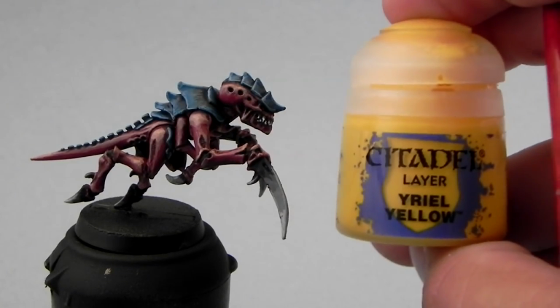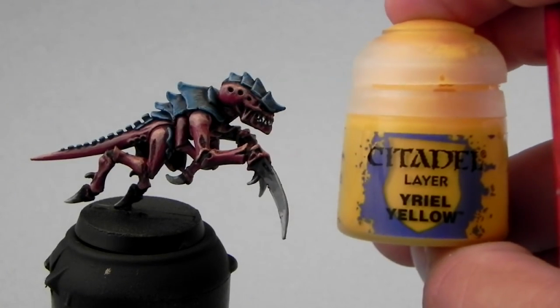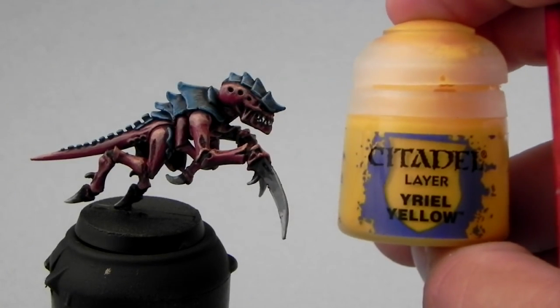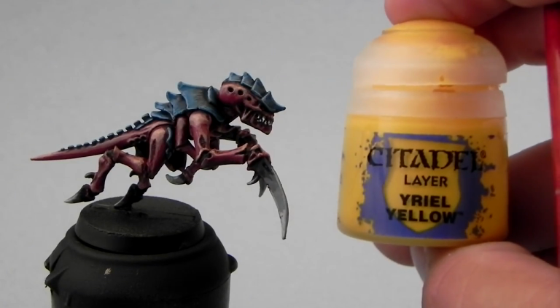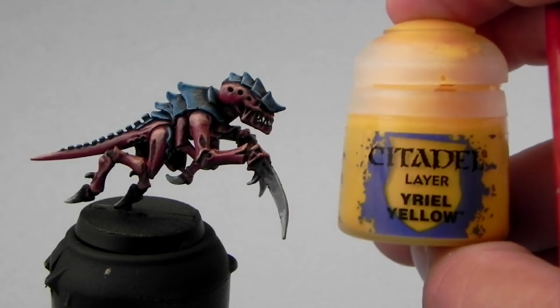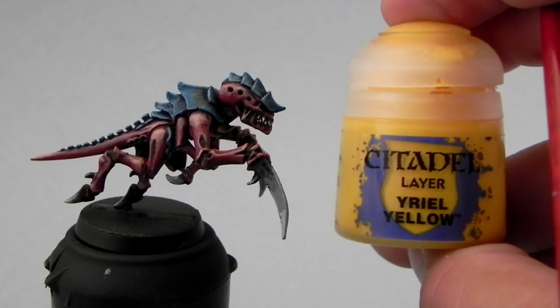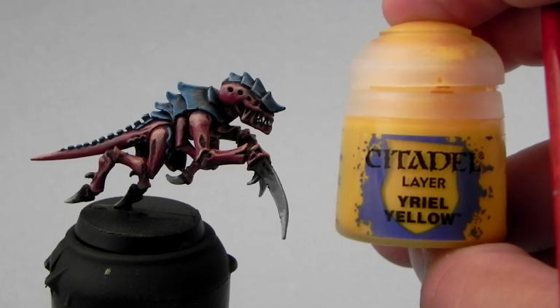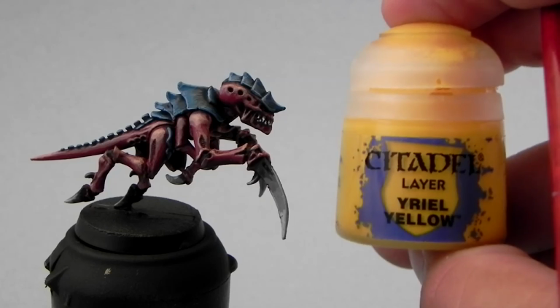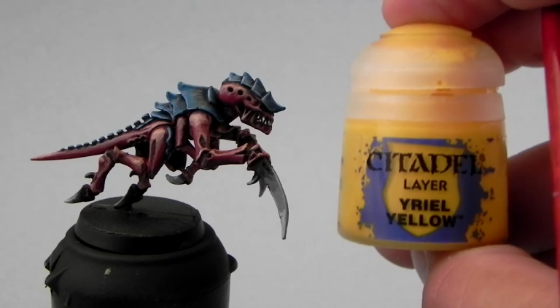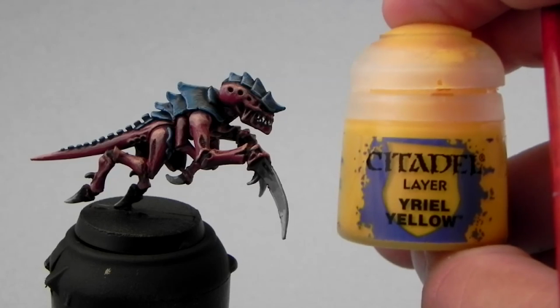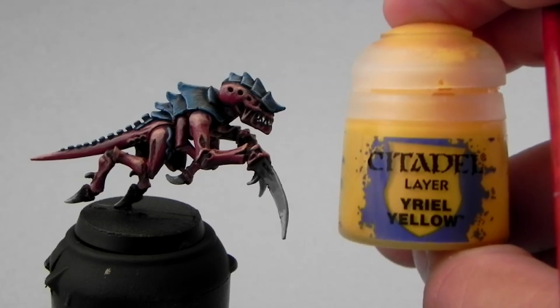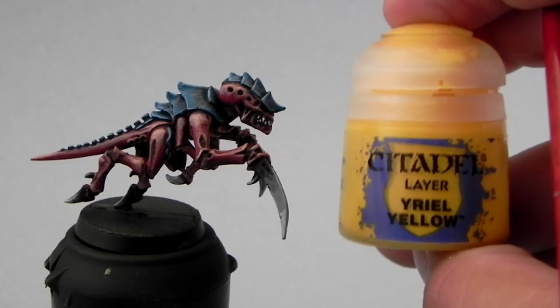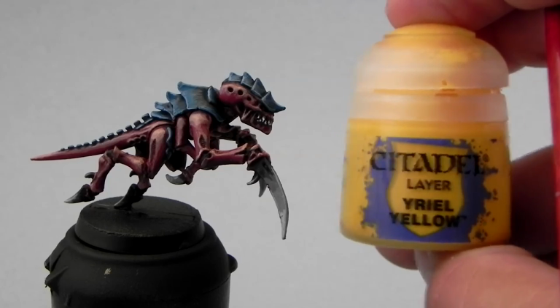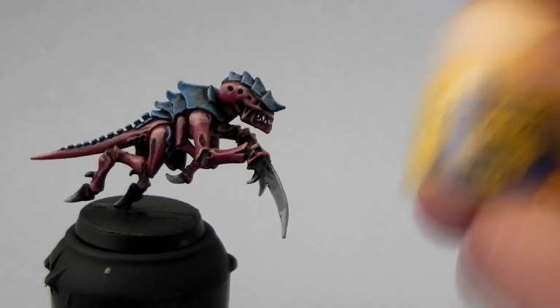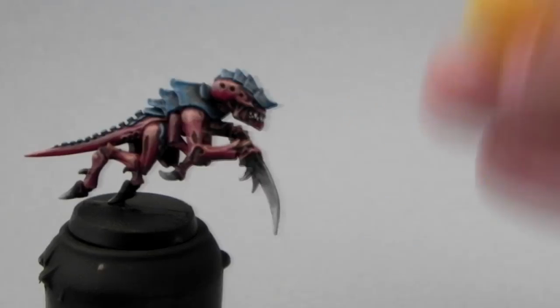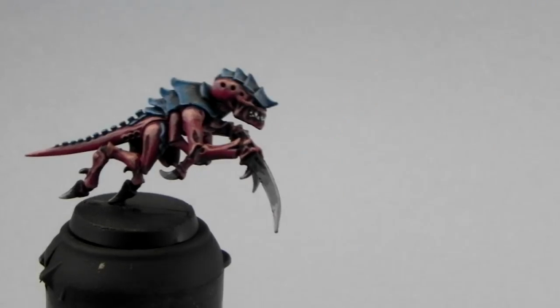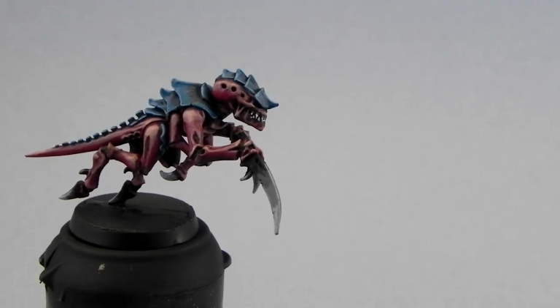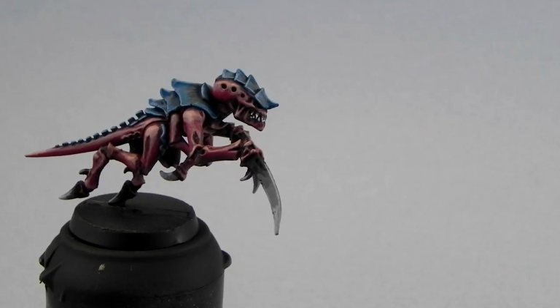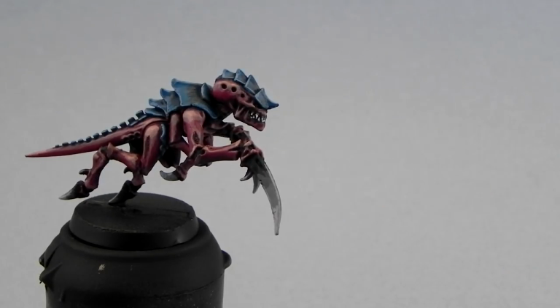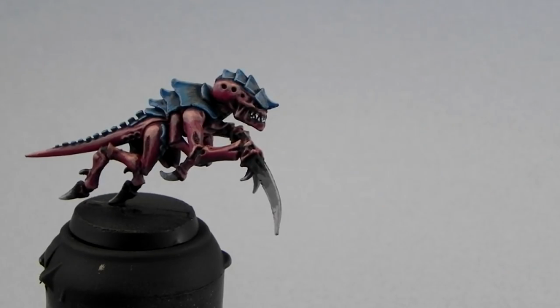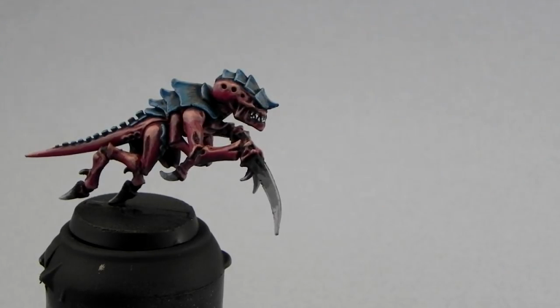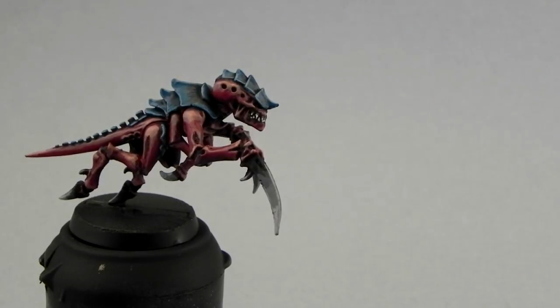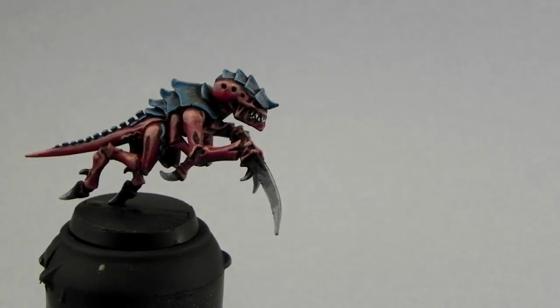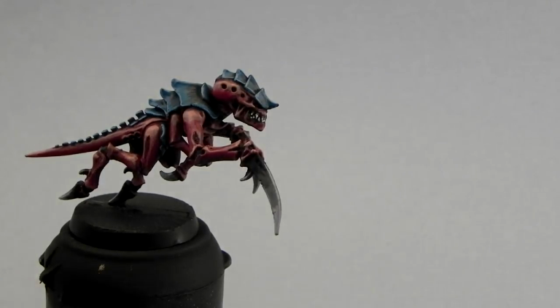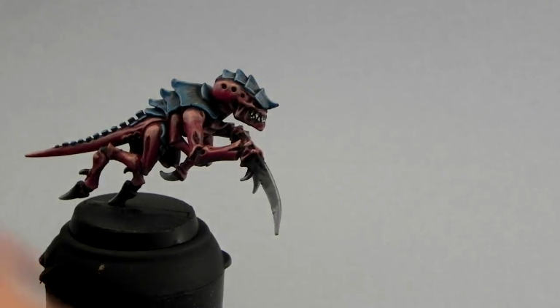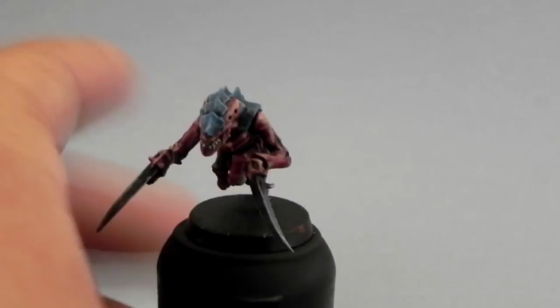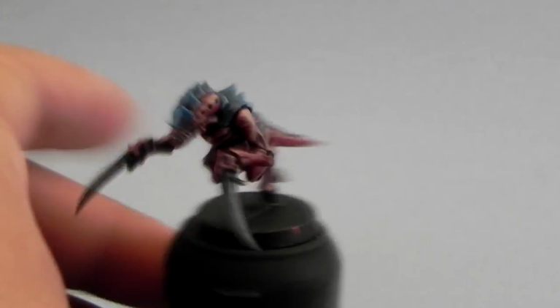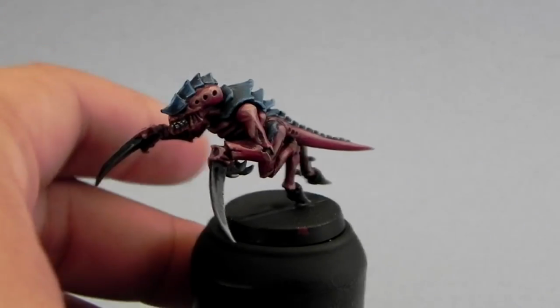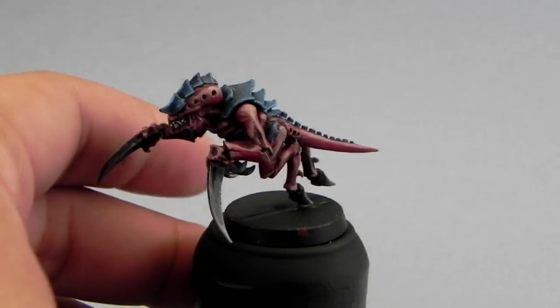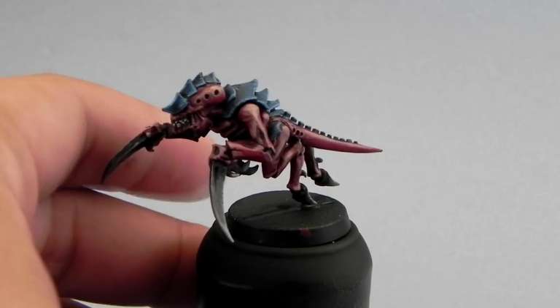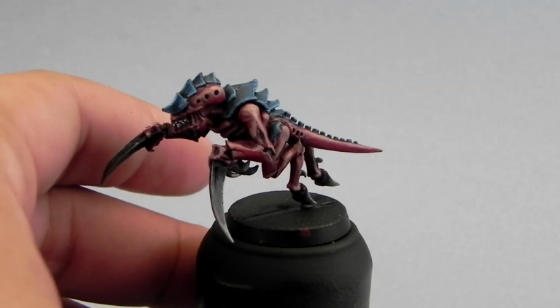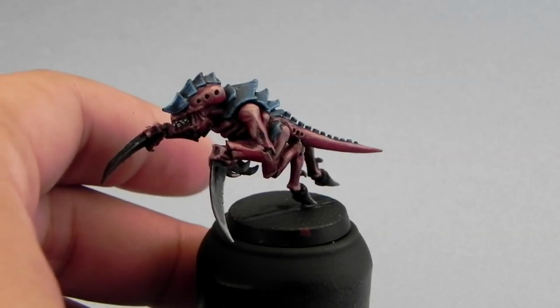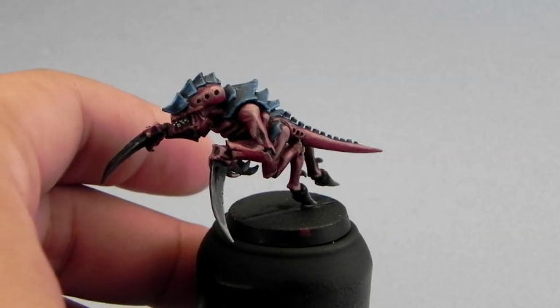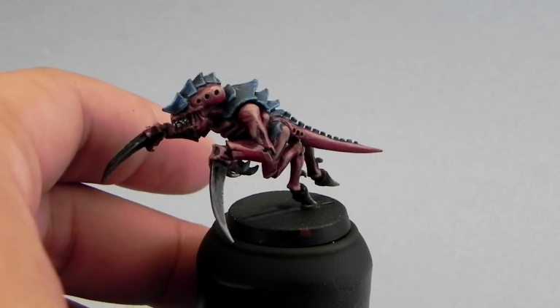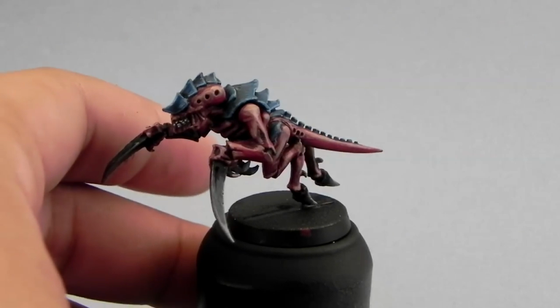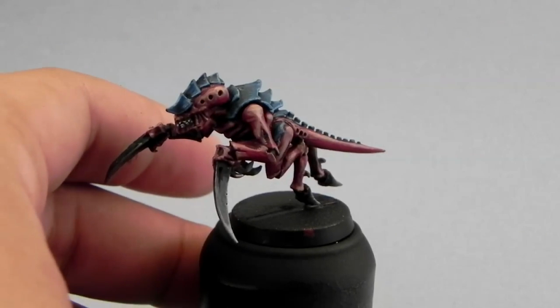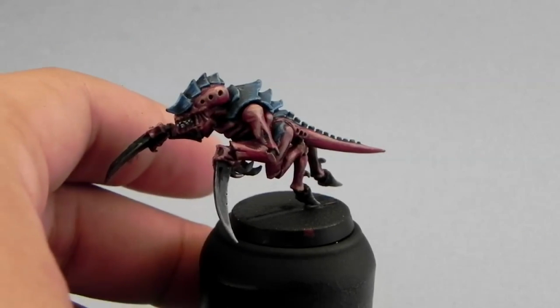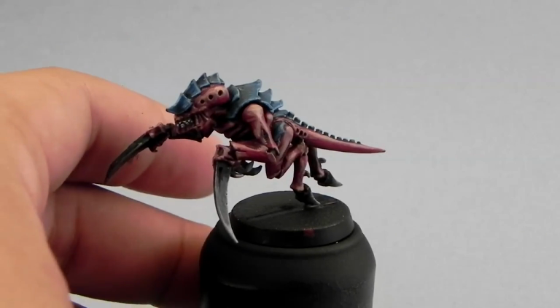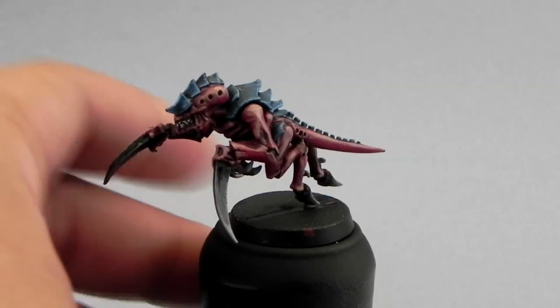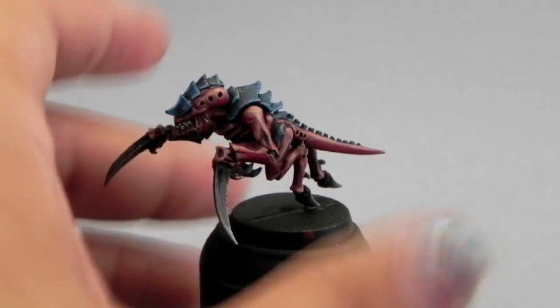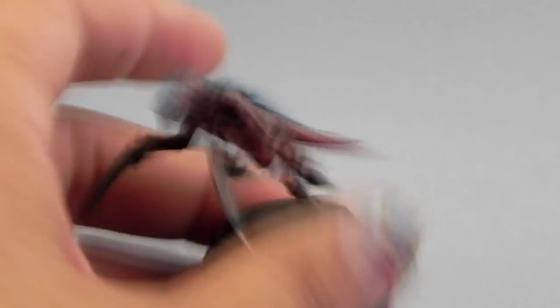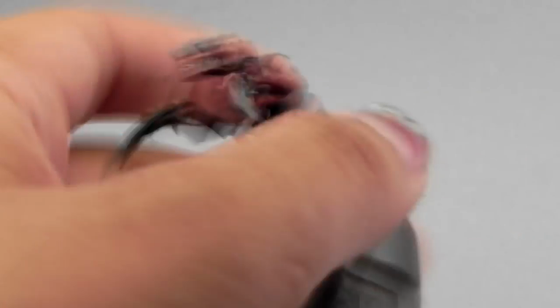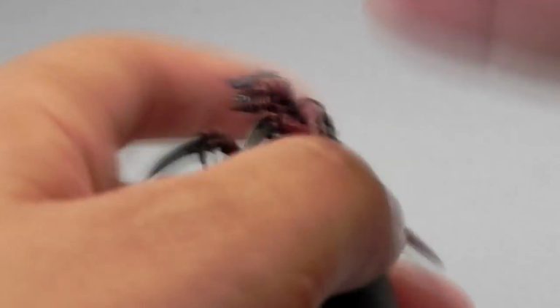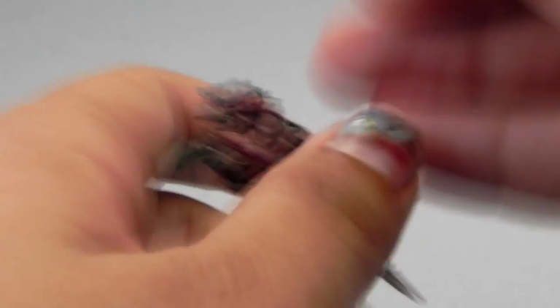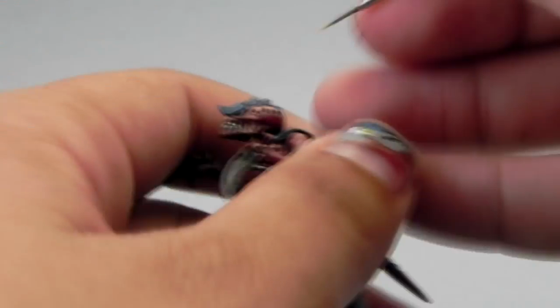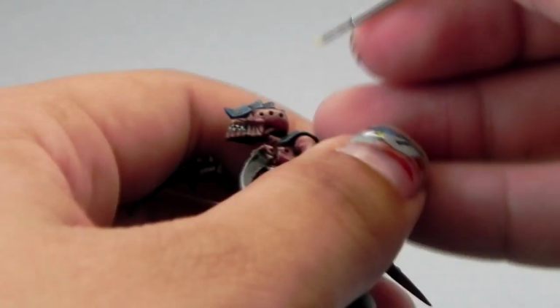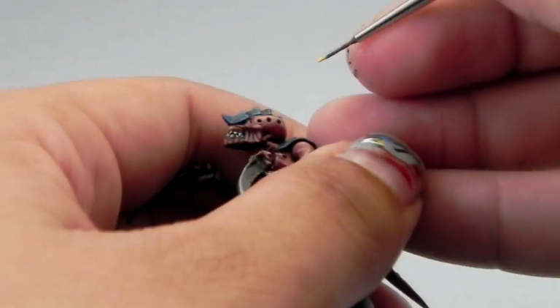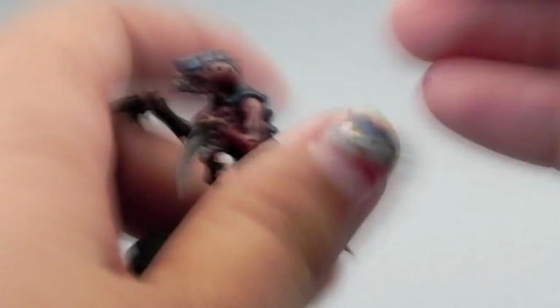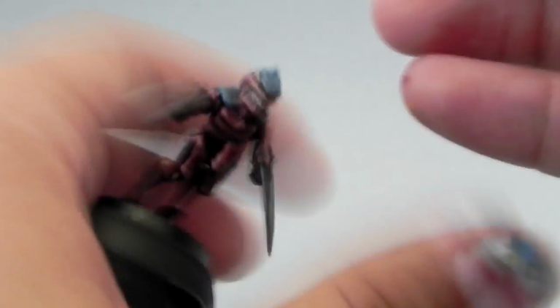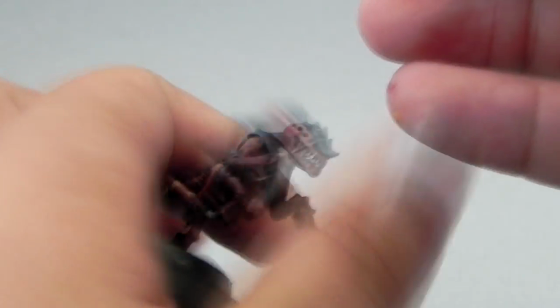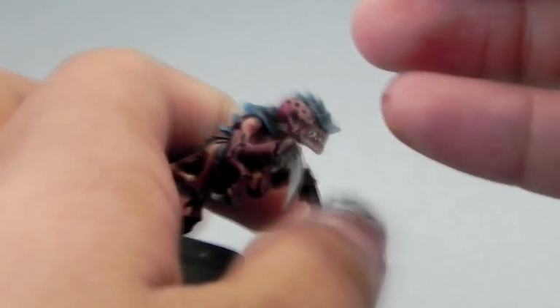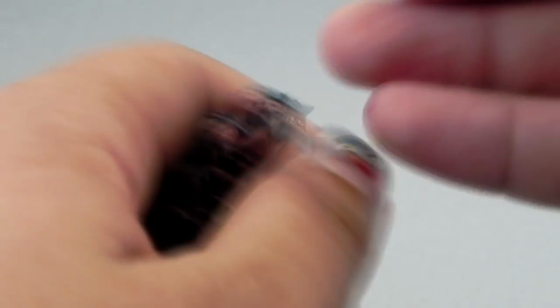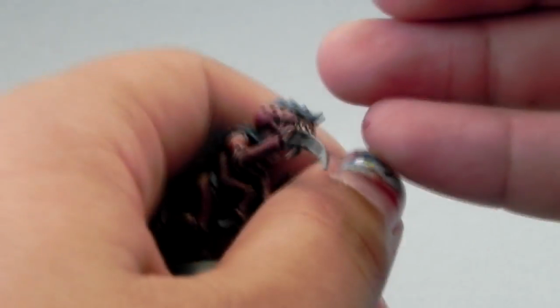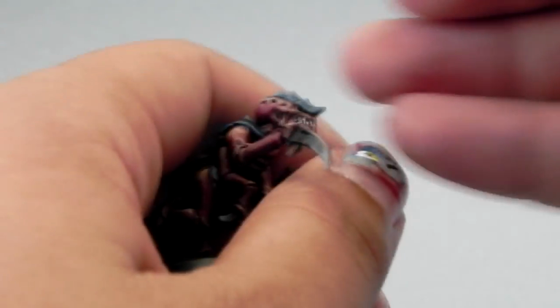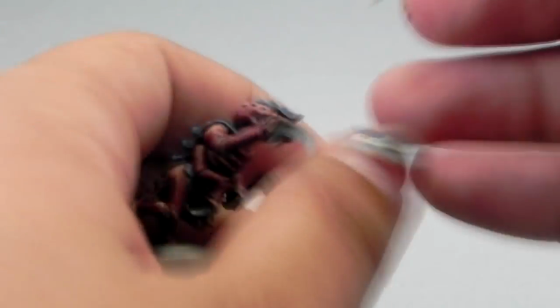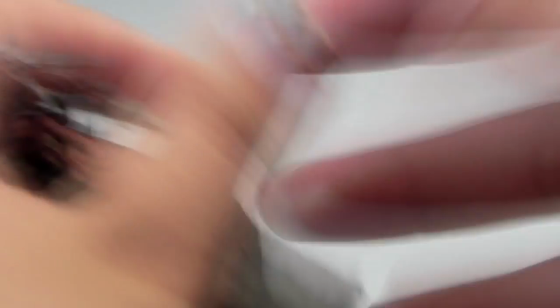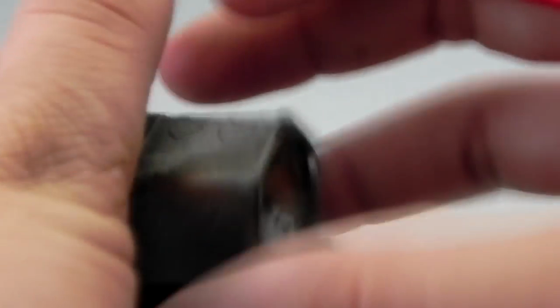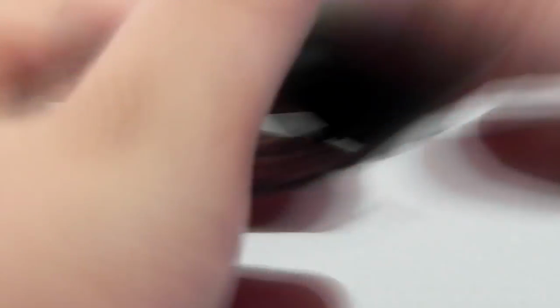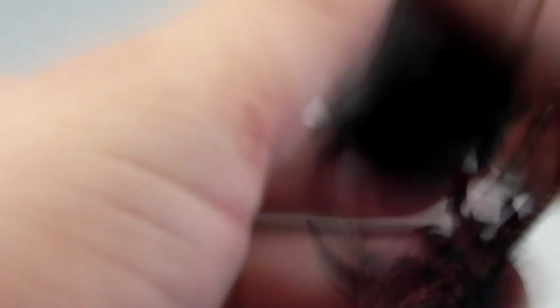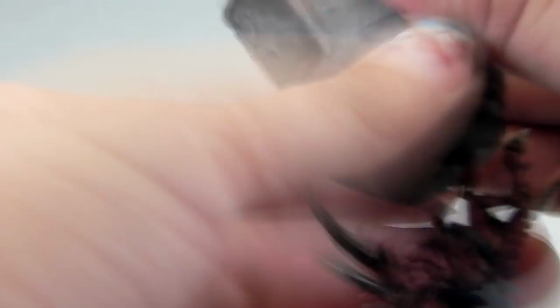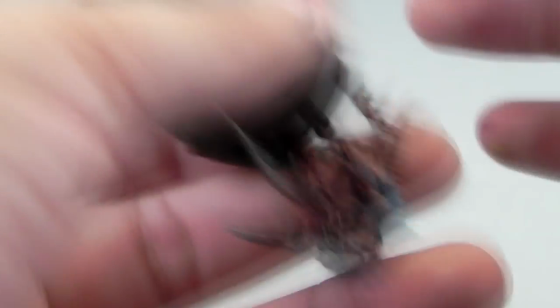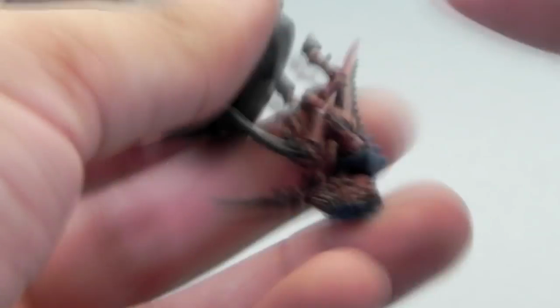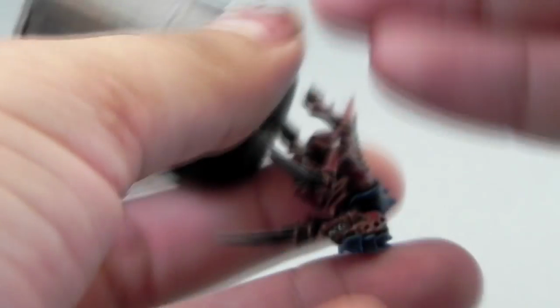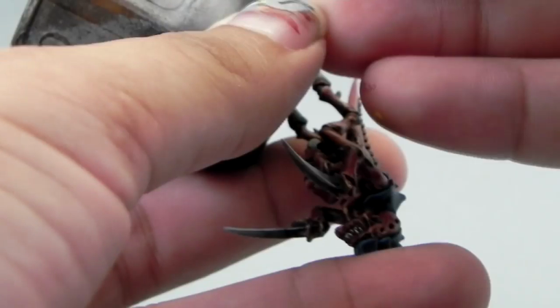To finish it off I'm going to use Arid Yellow, and this color I'm going to use to paint the eyes.